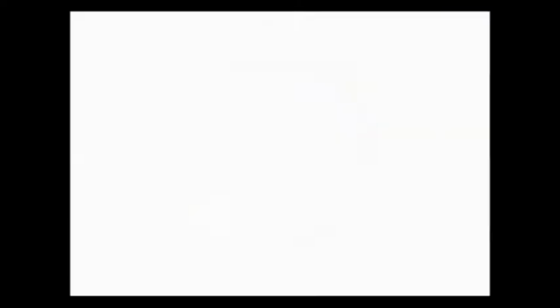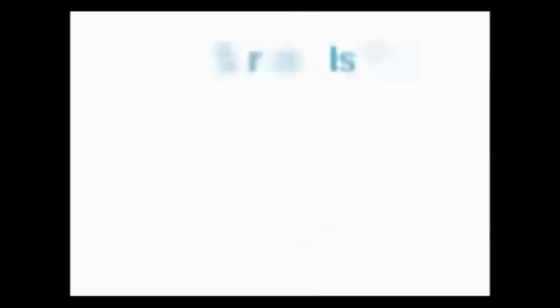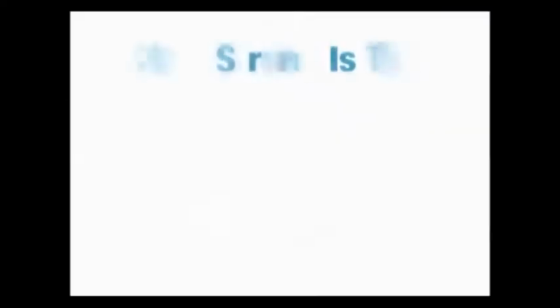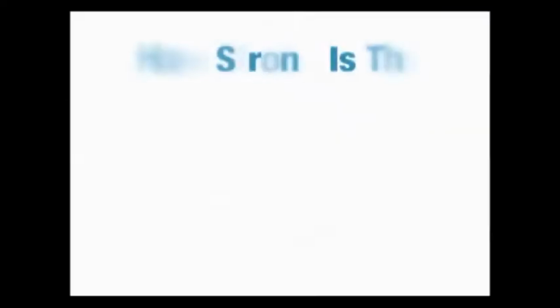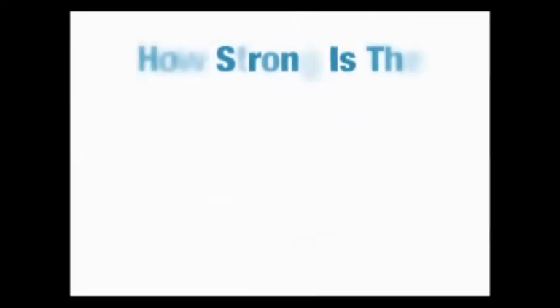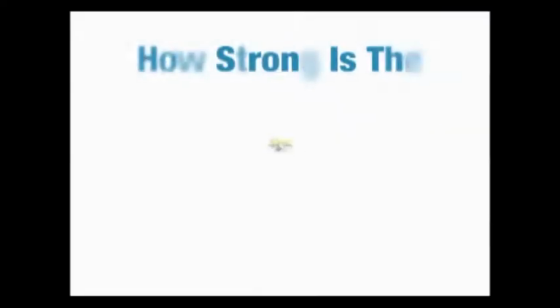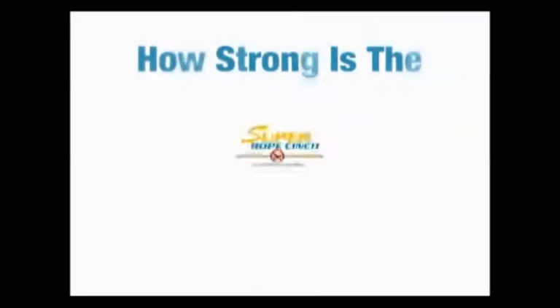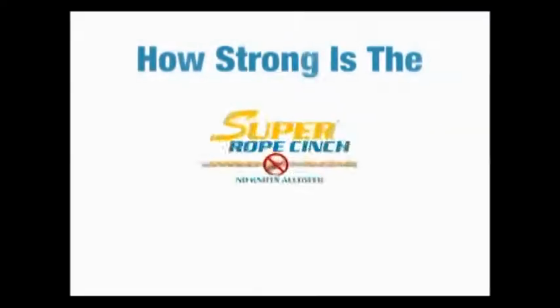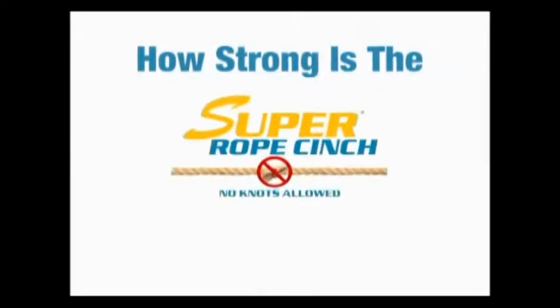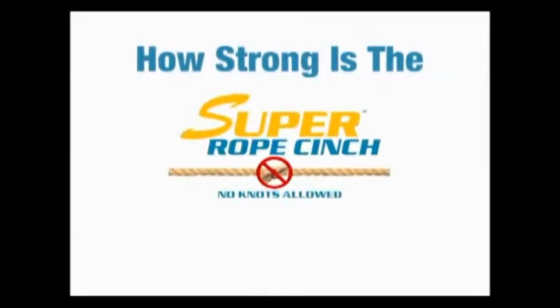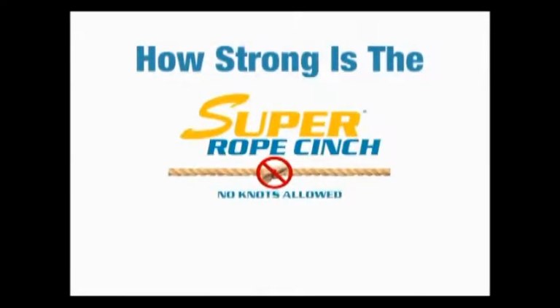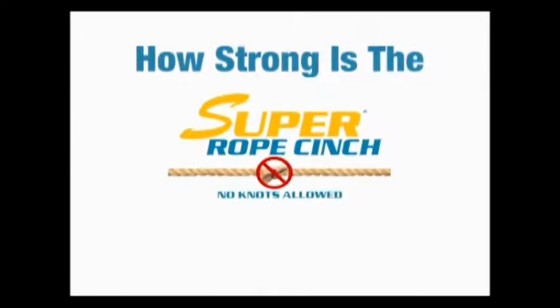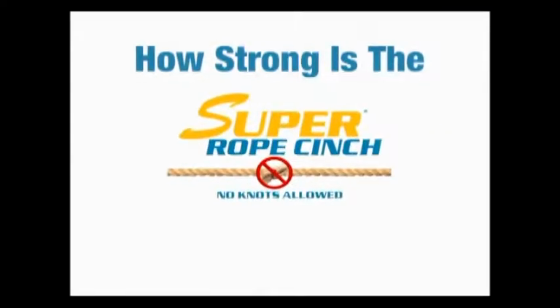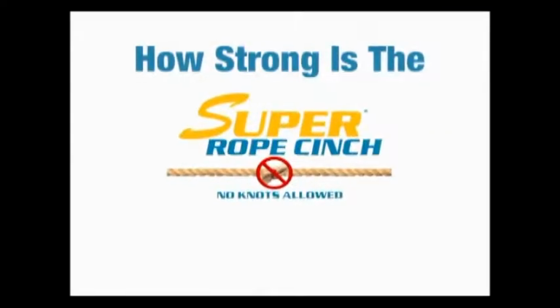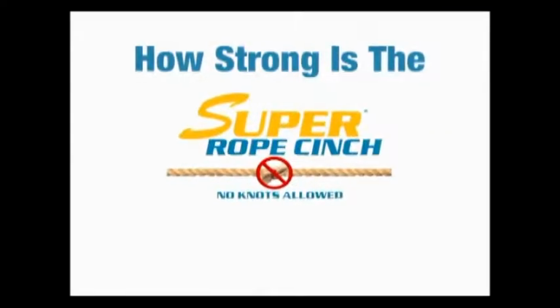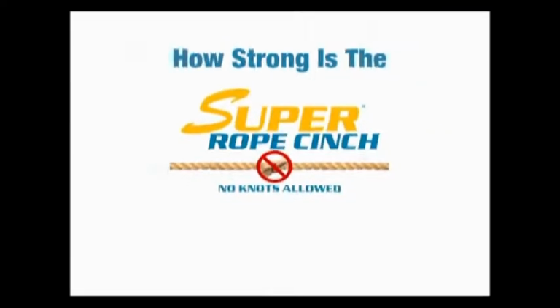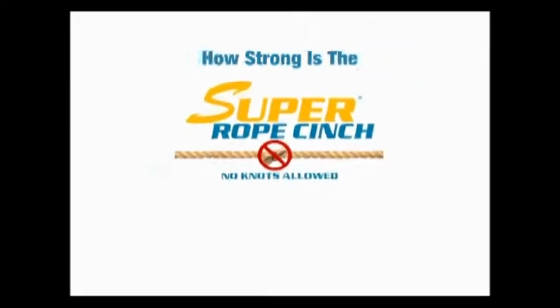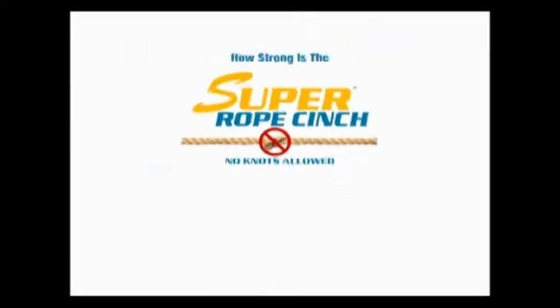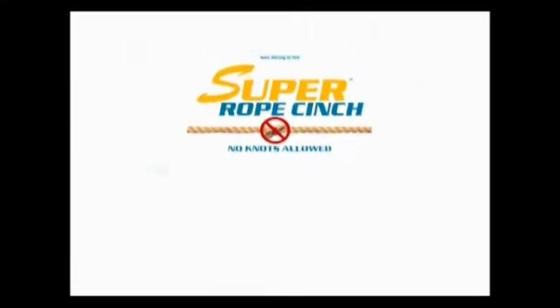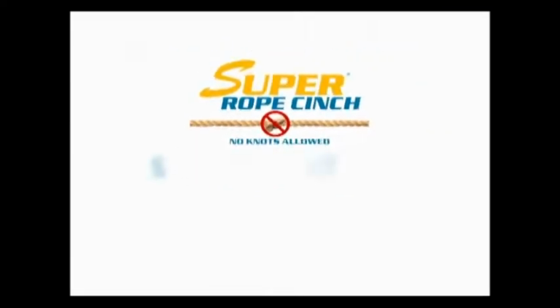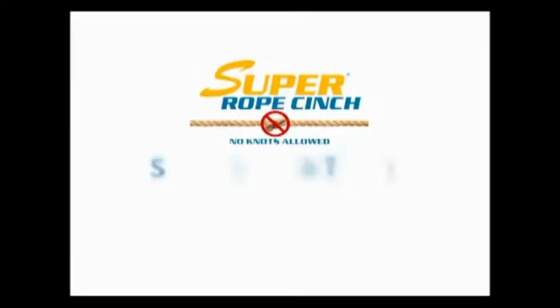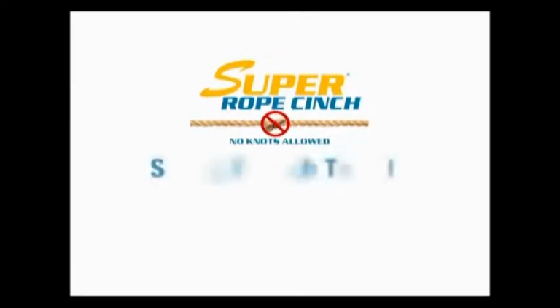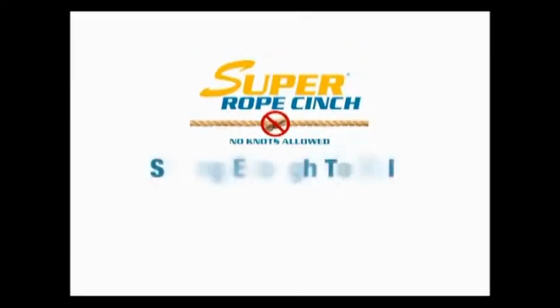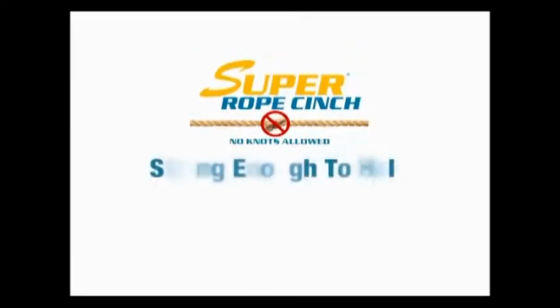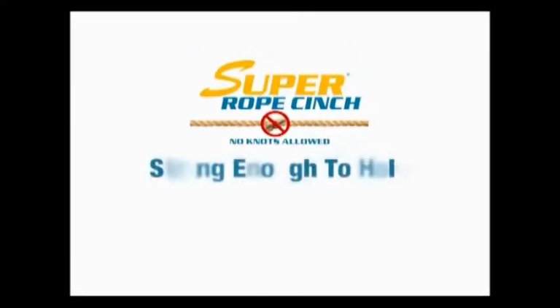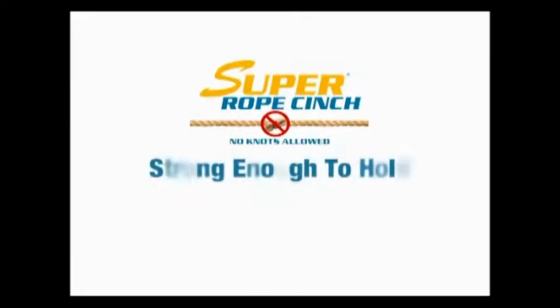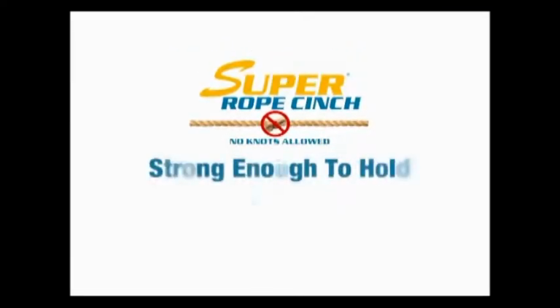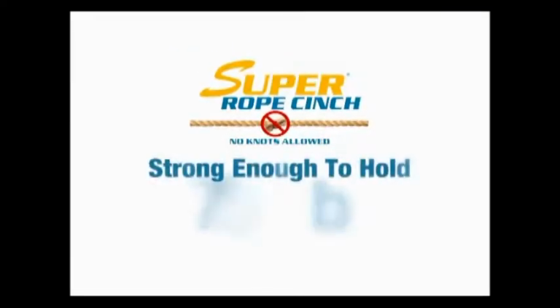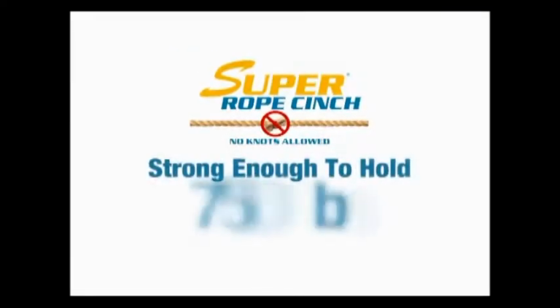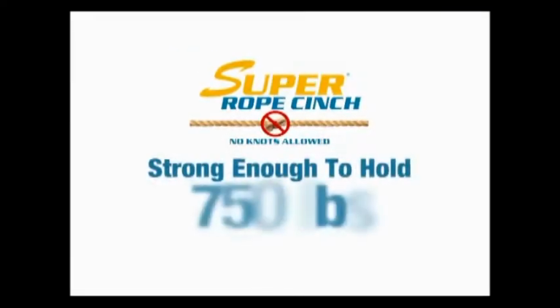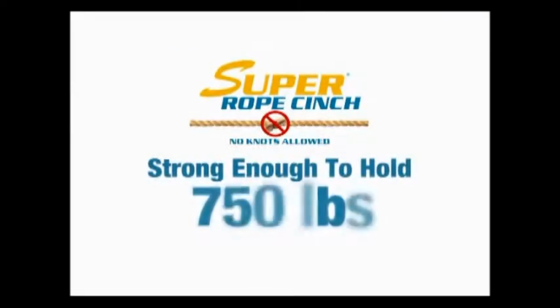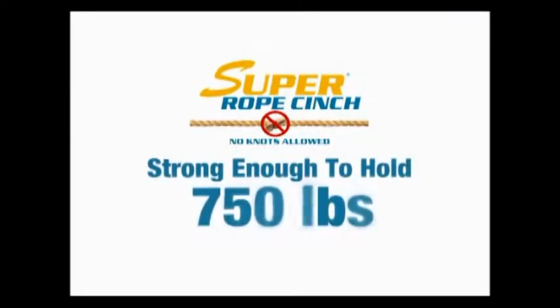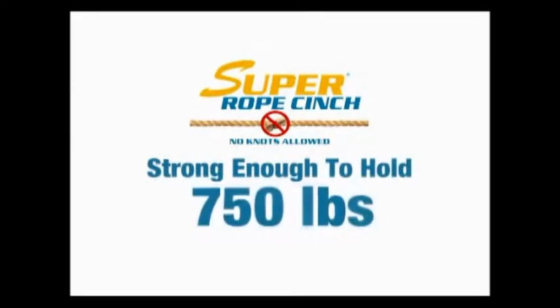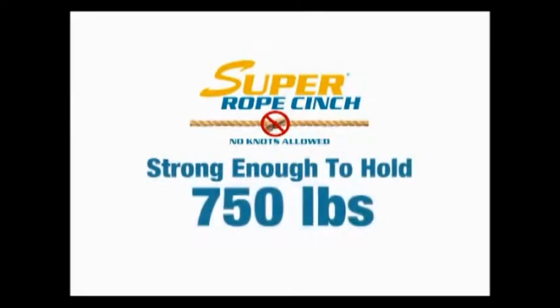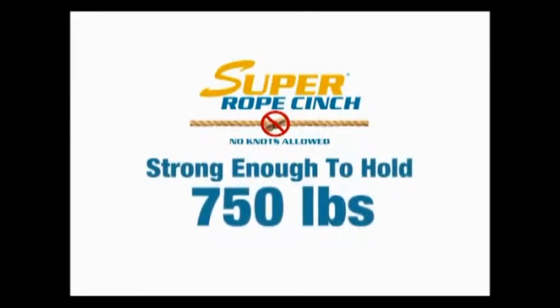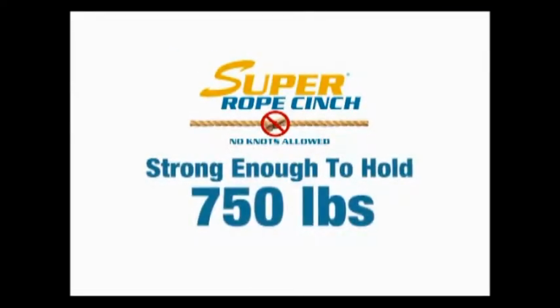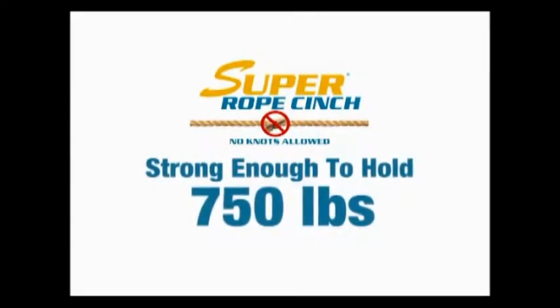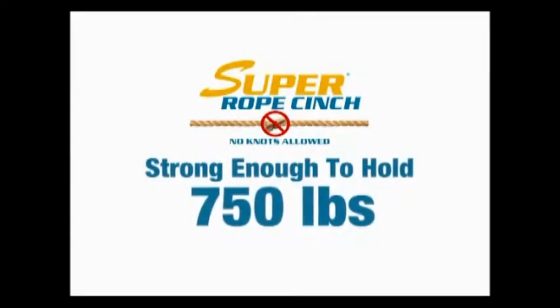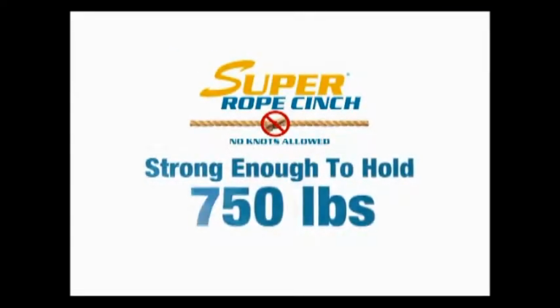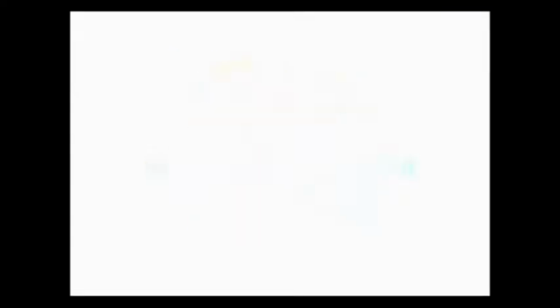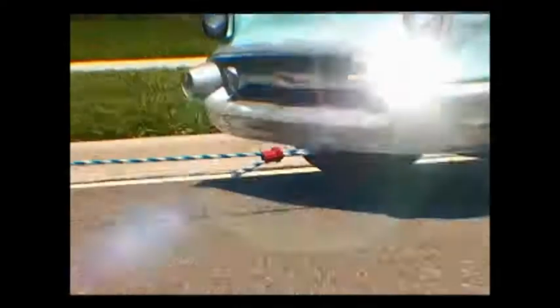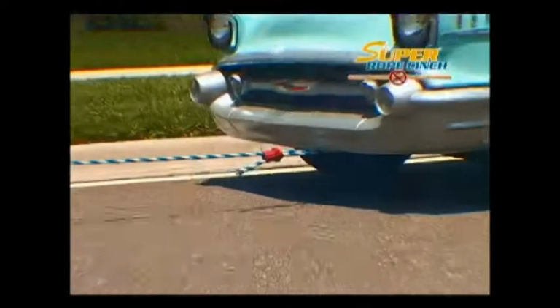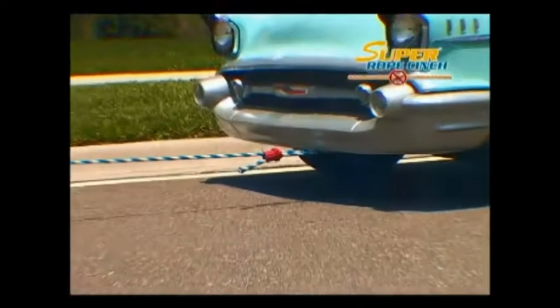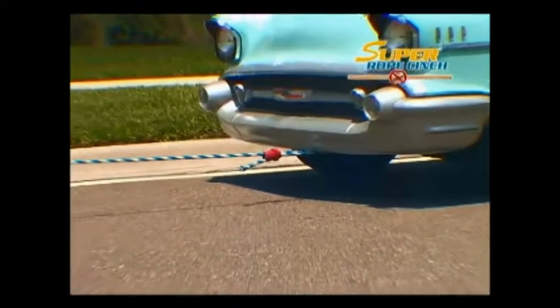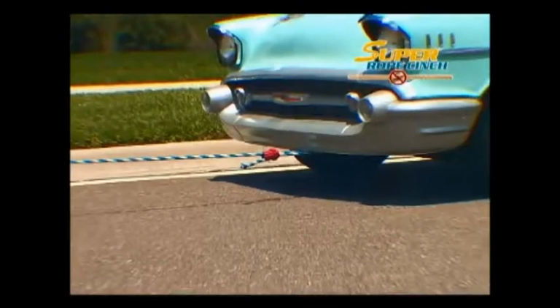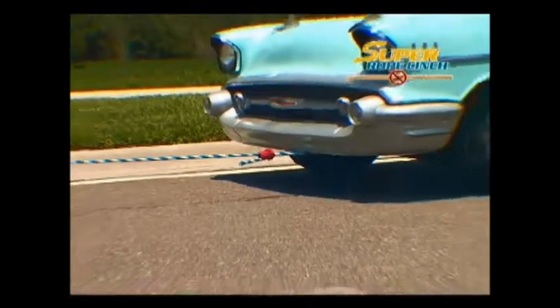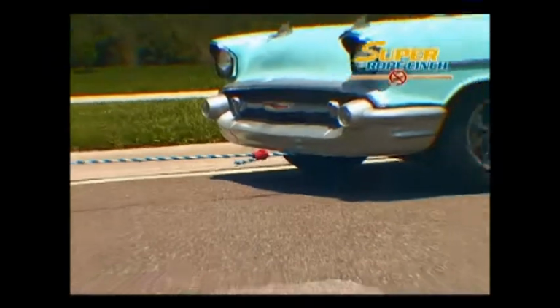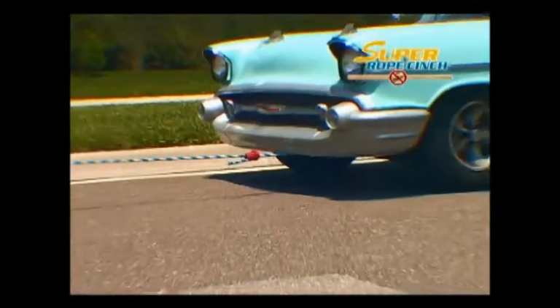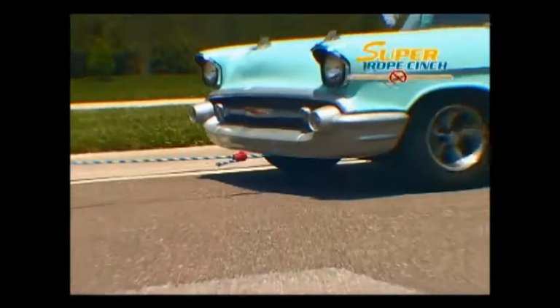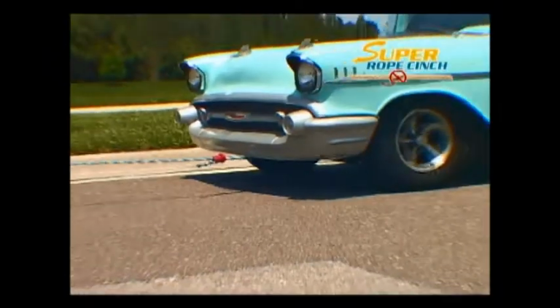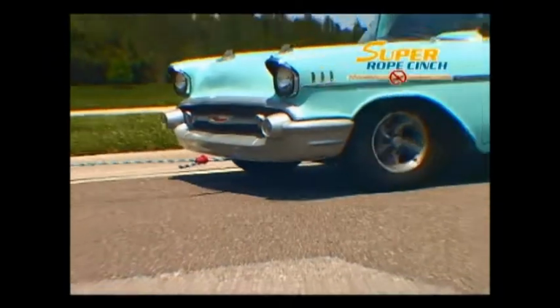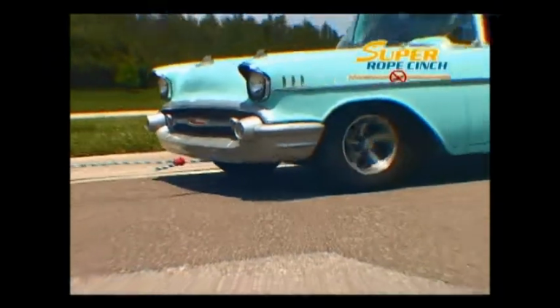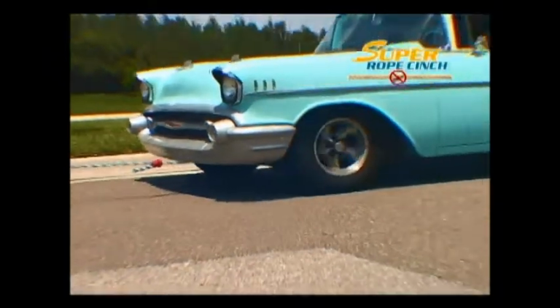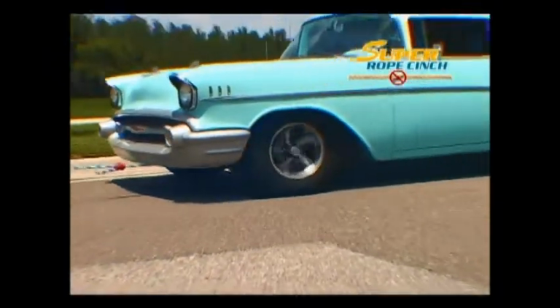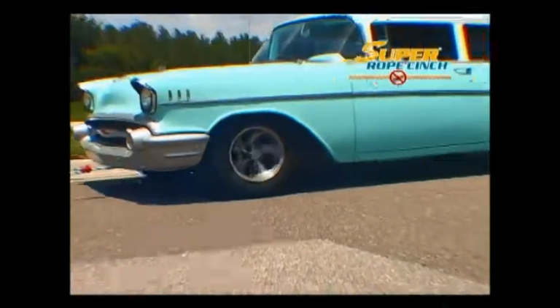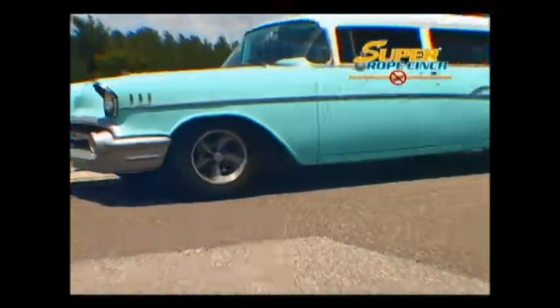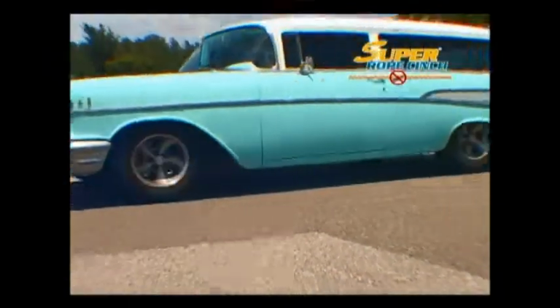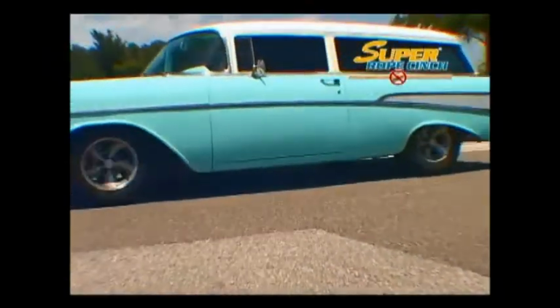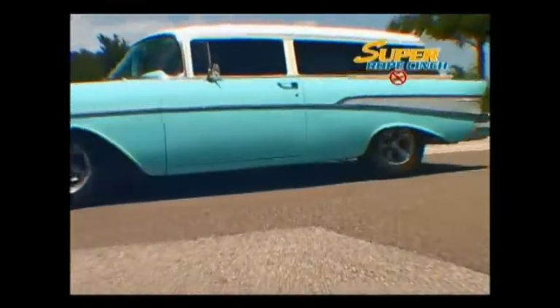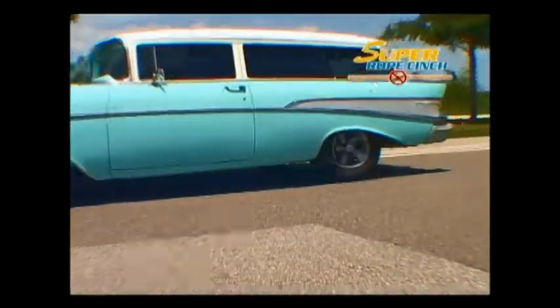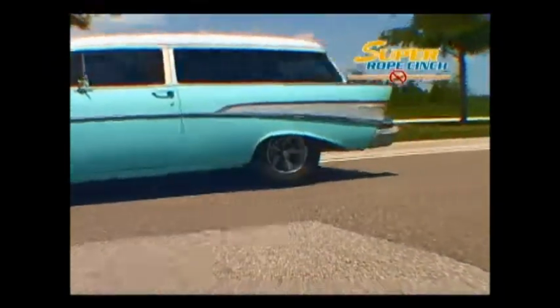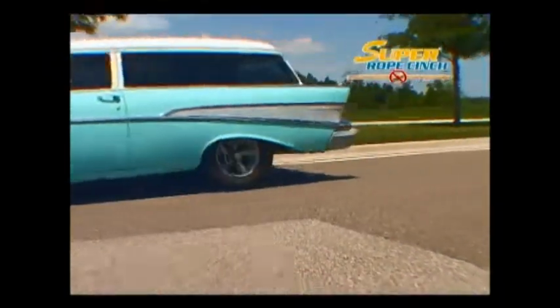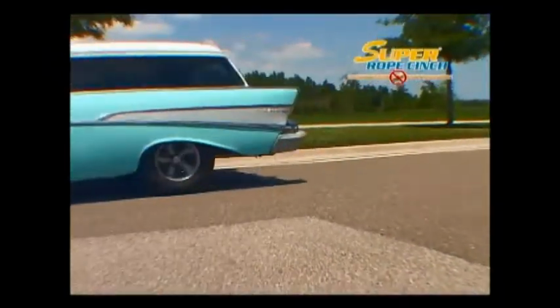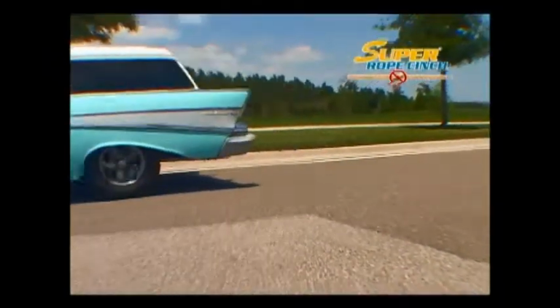How strong is the Super Rope Cinch? Strong enough to hold 750 pounds or tow this 3,500 pound '57 wagon.